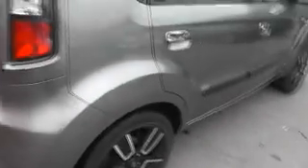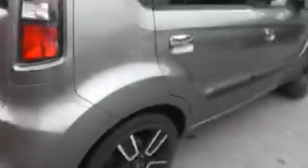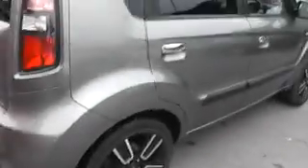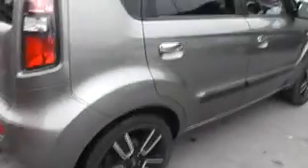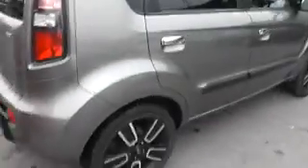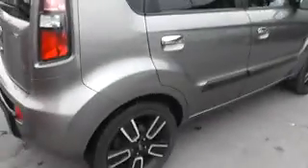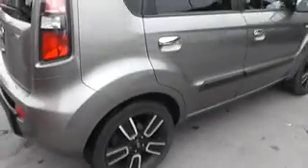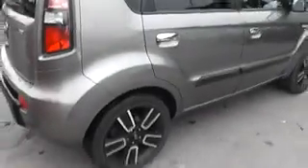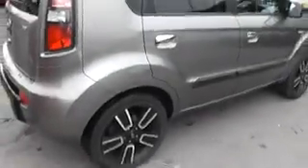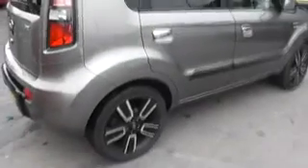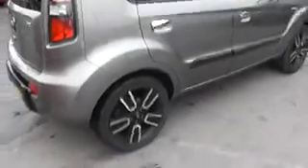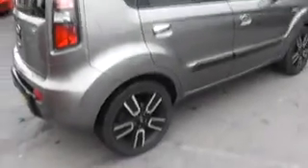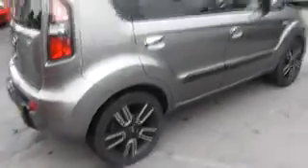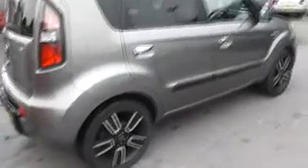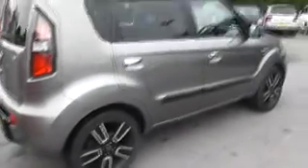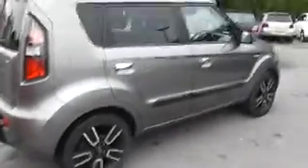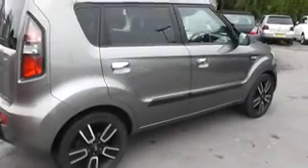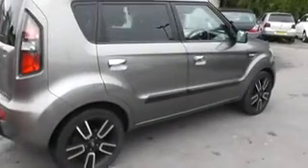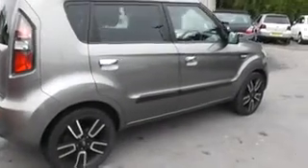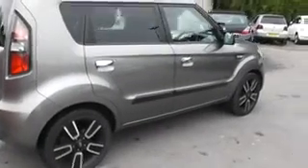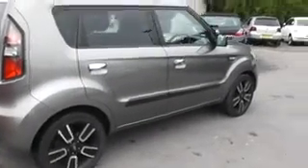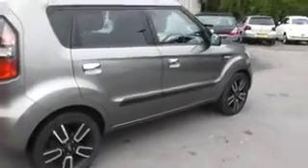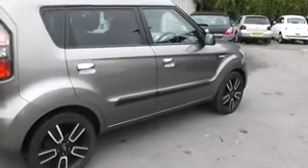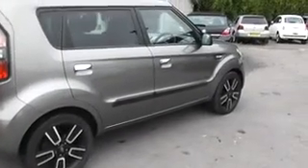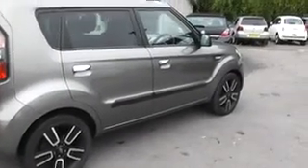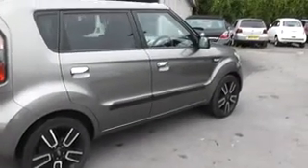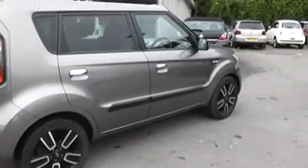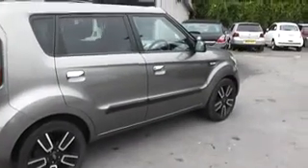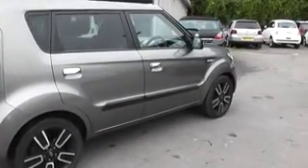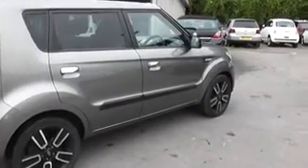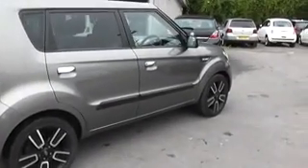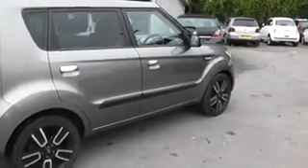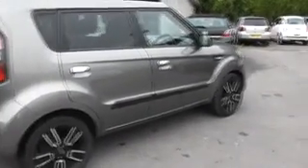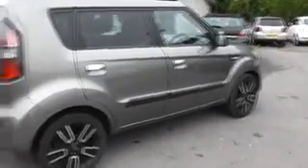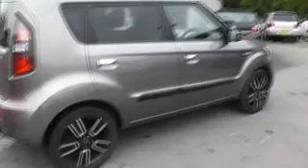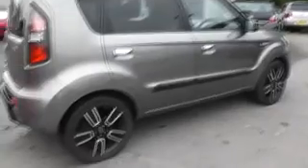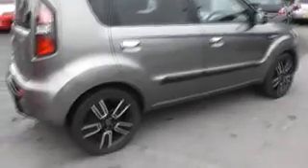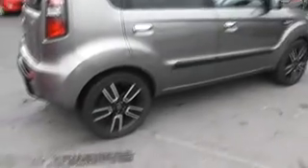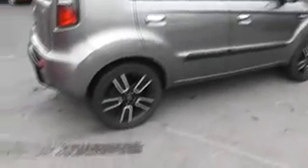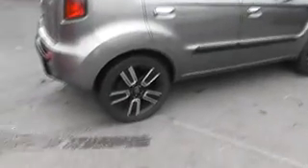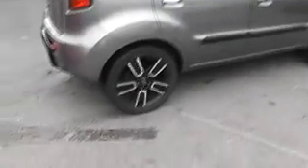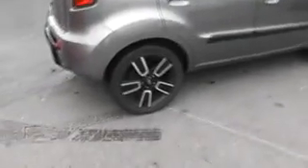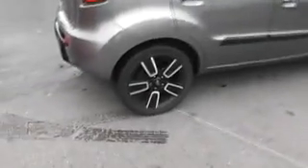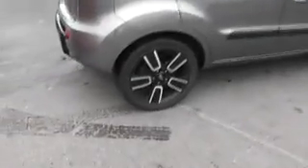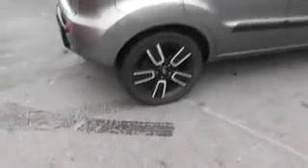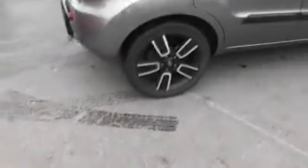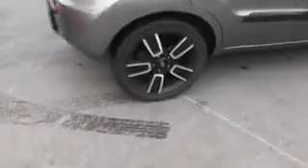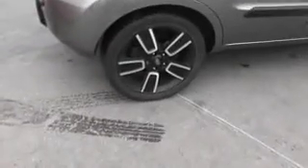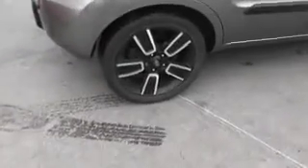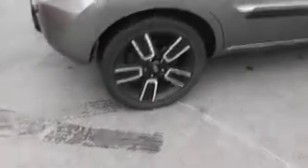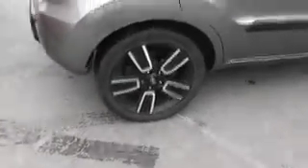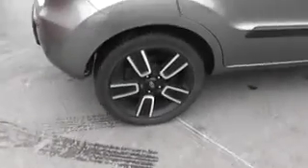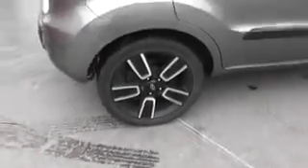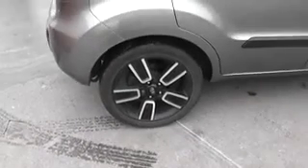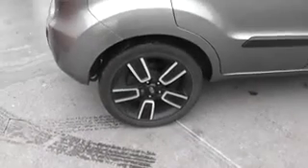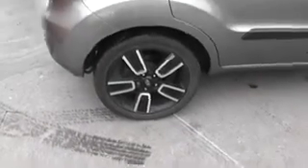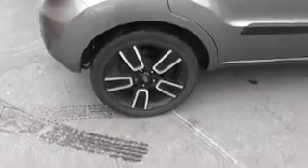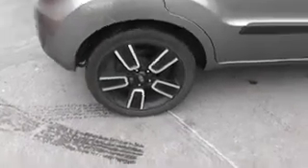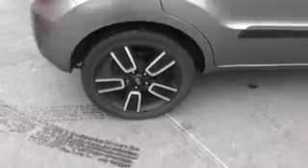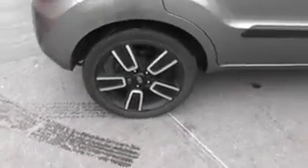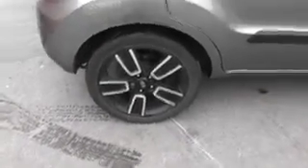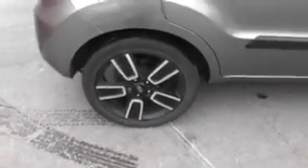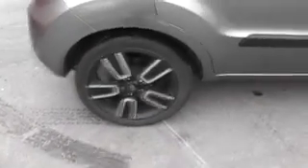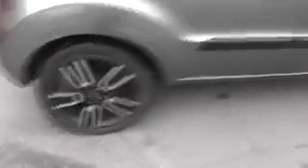Looking on the driver side of the car, again as you can see no sign of any damage and alloy wheels in good condition again.